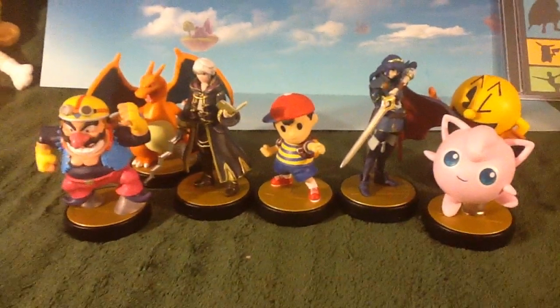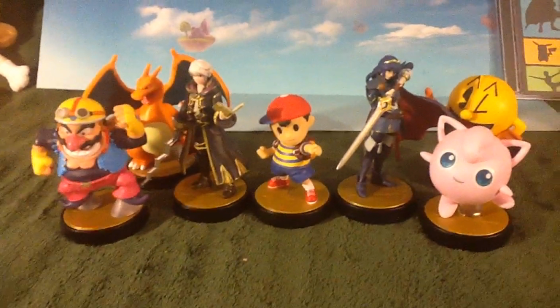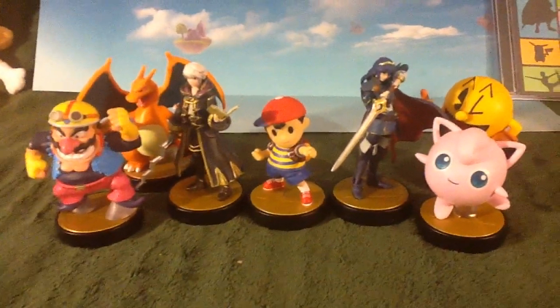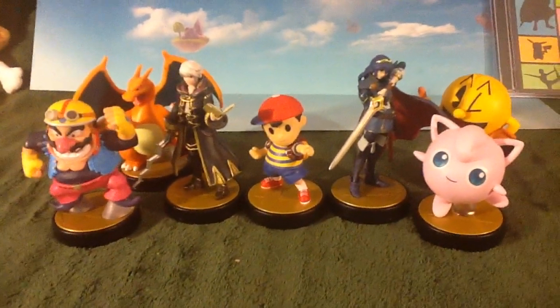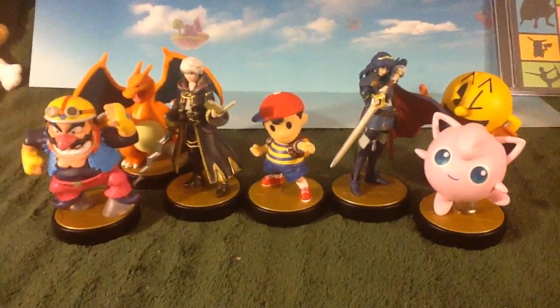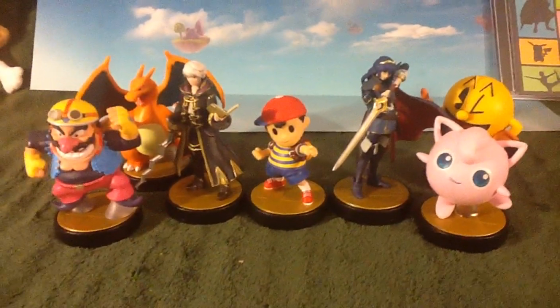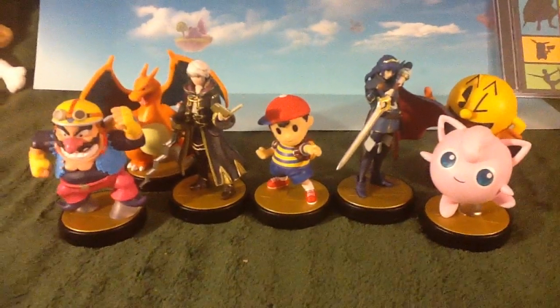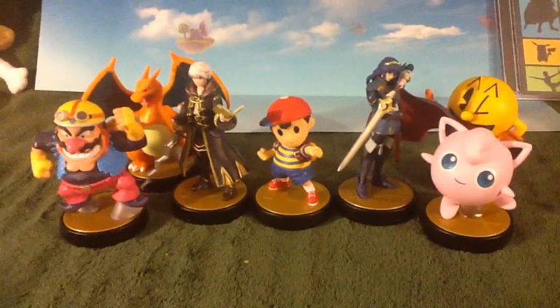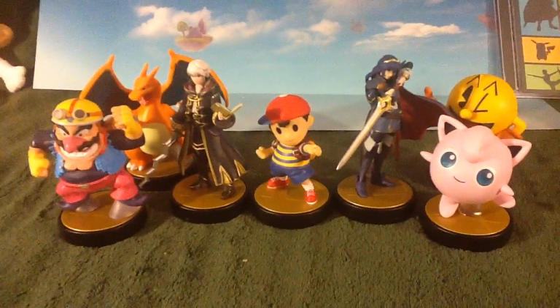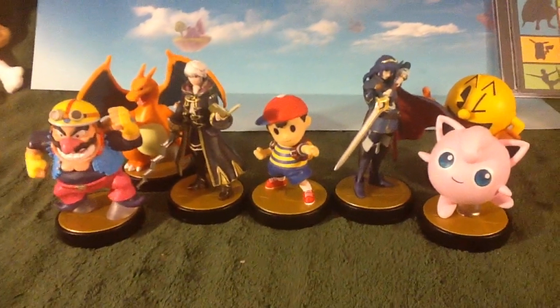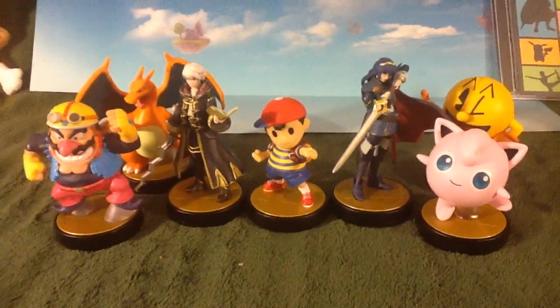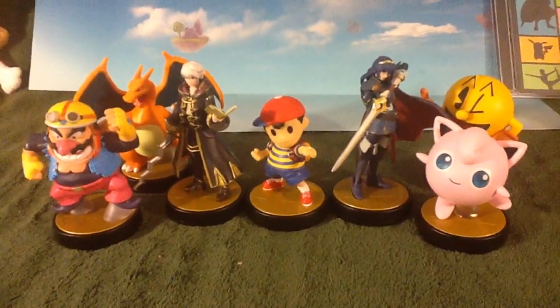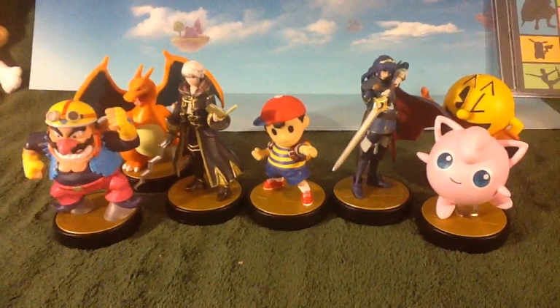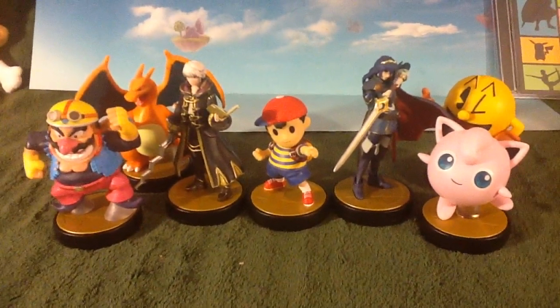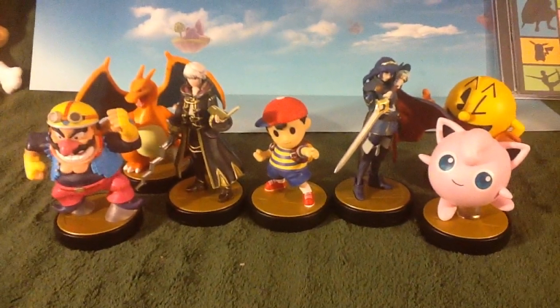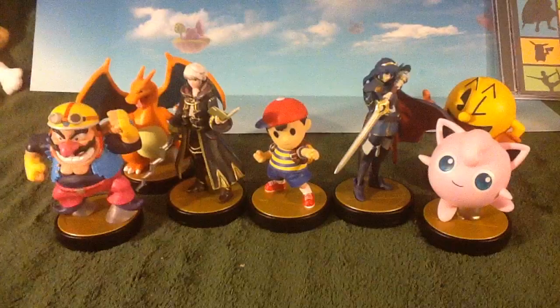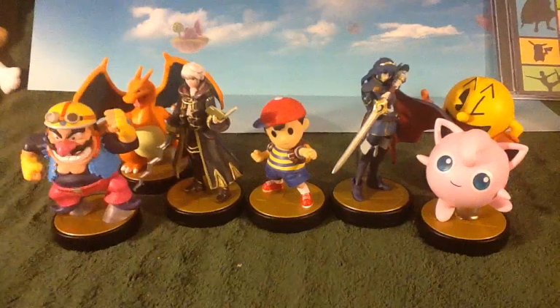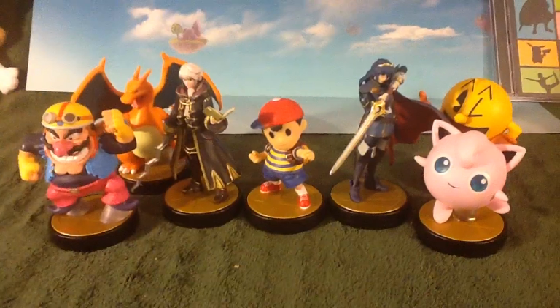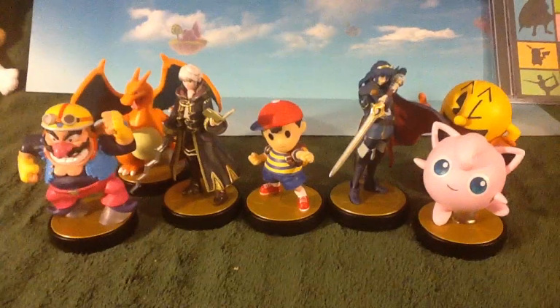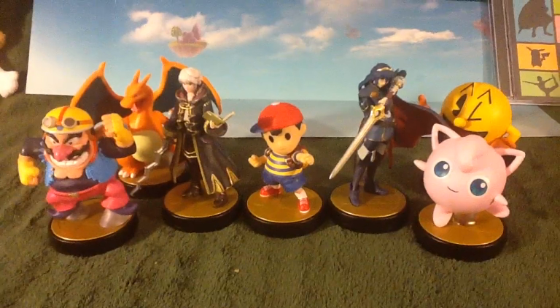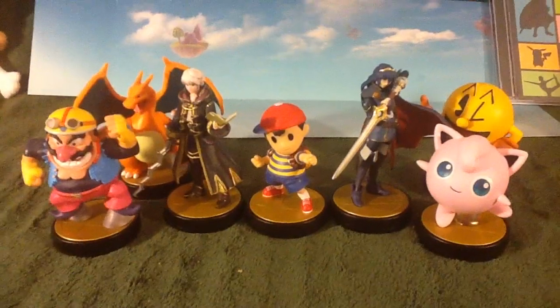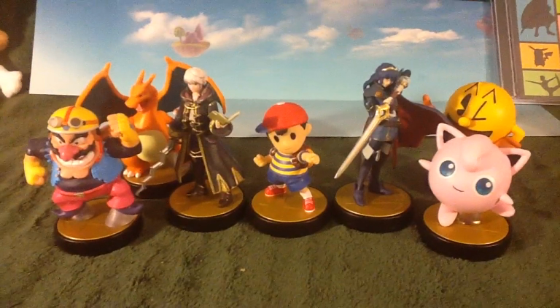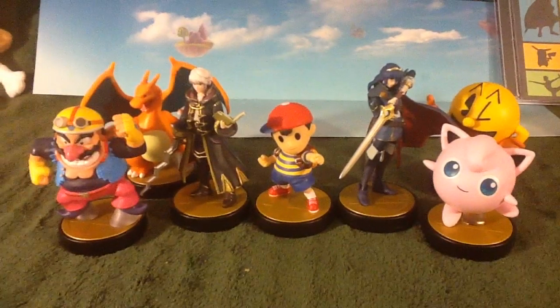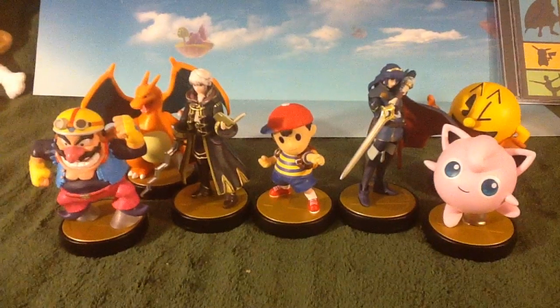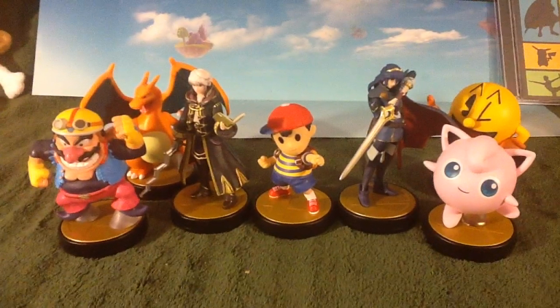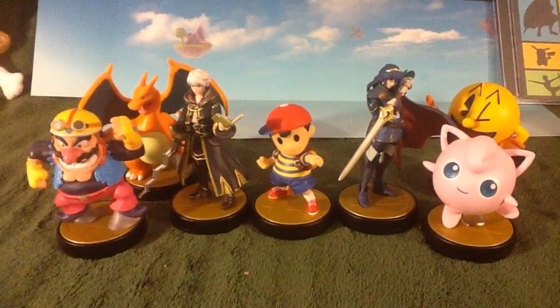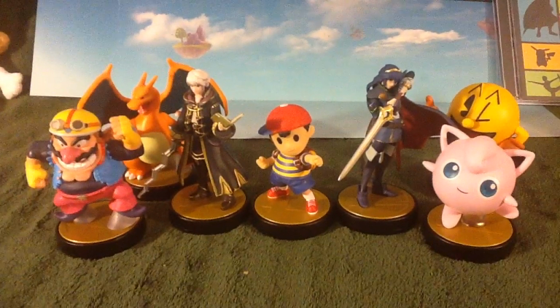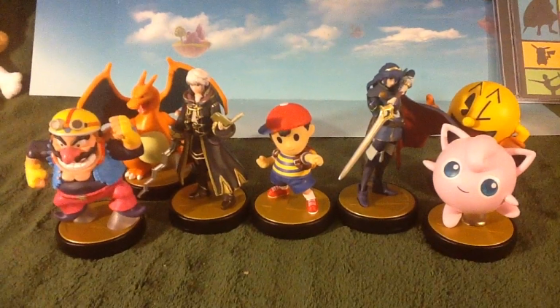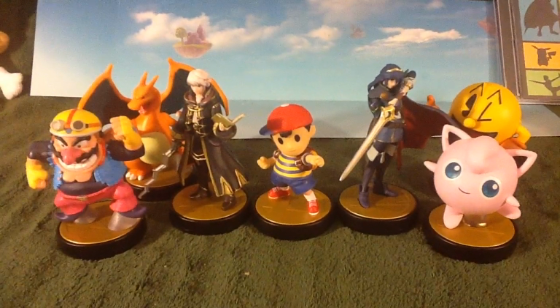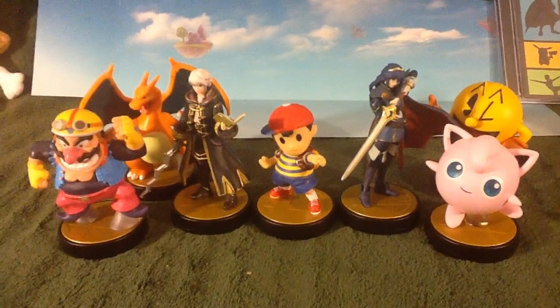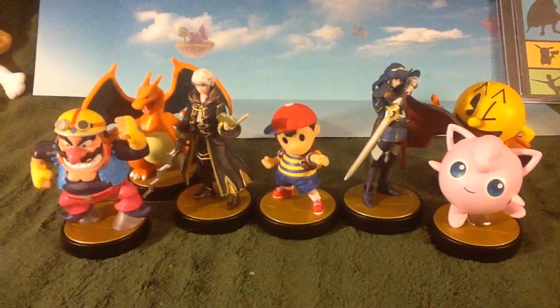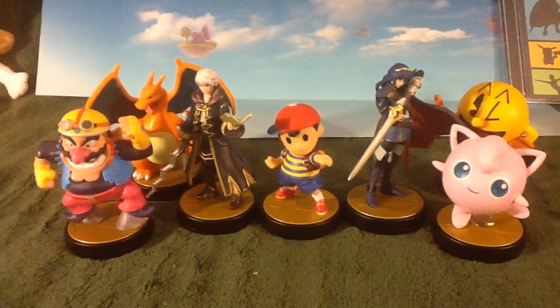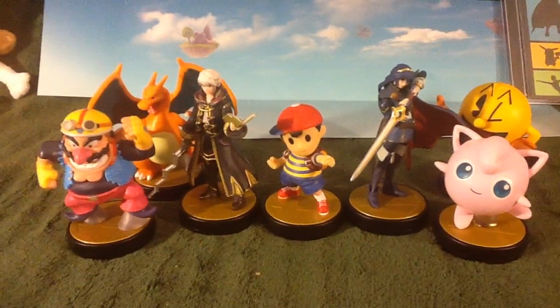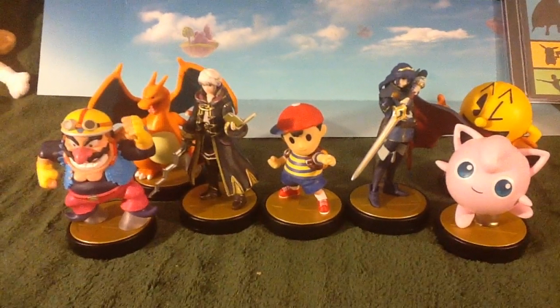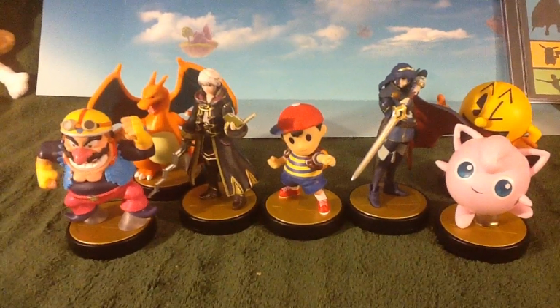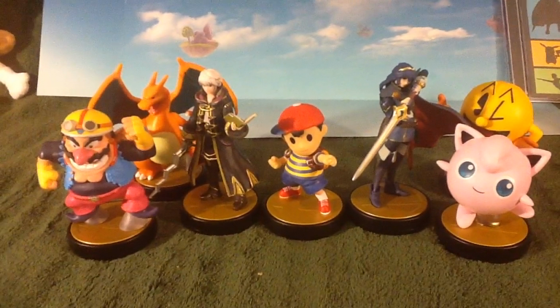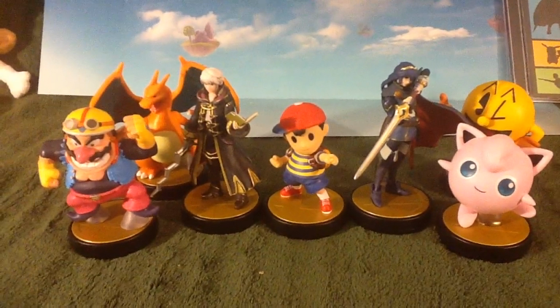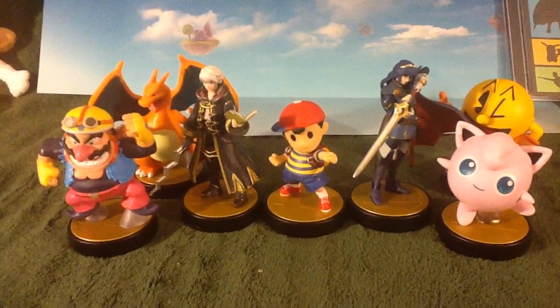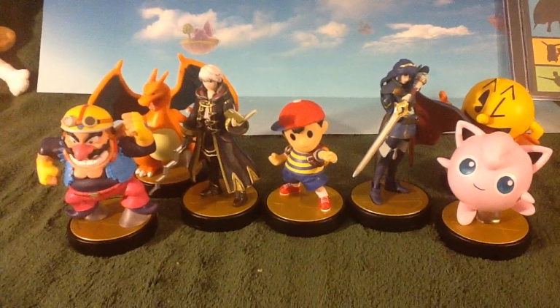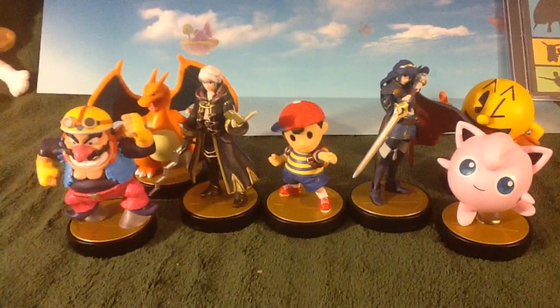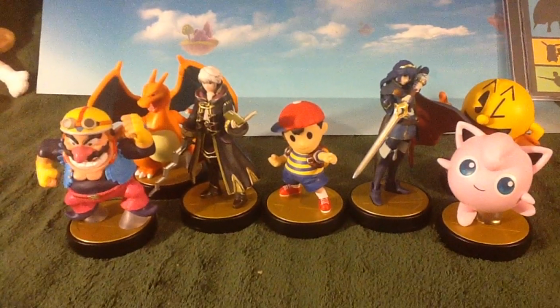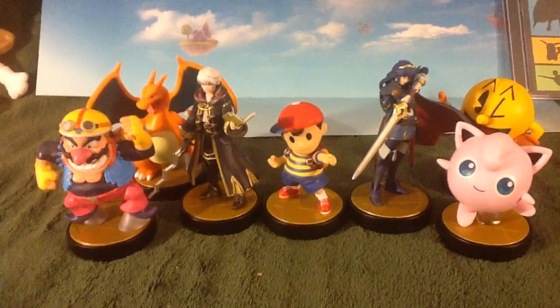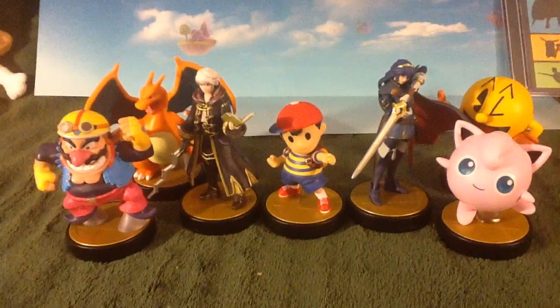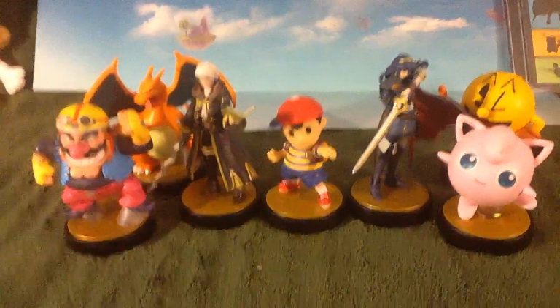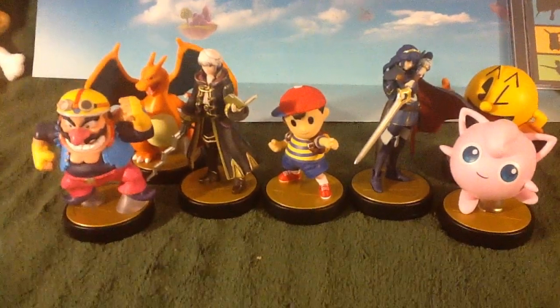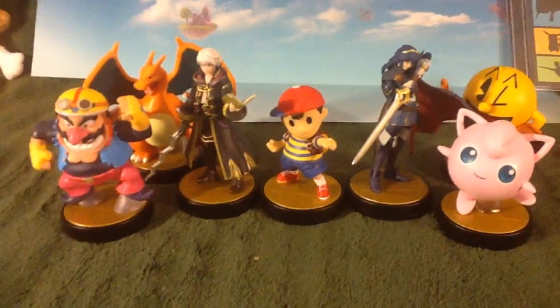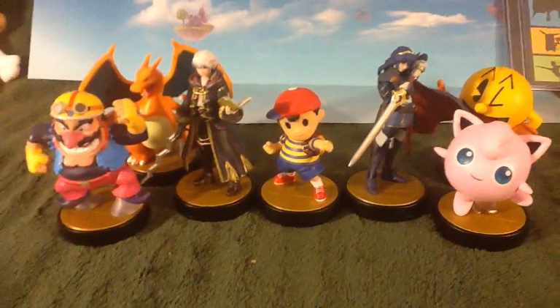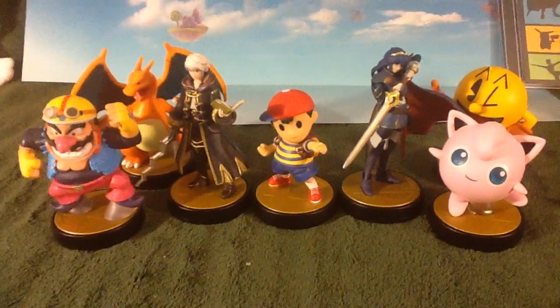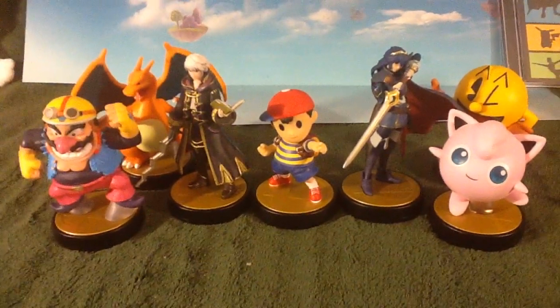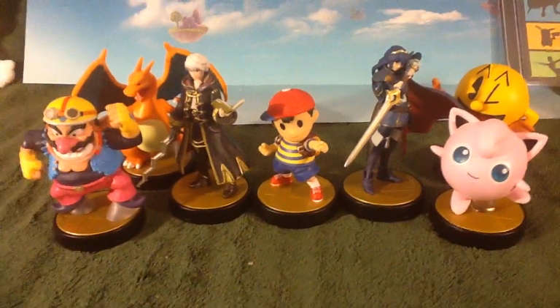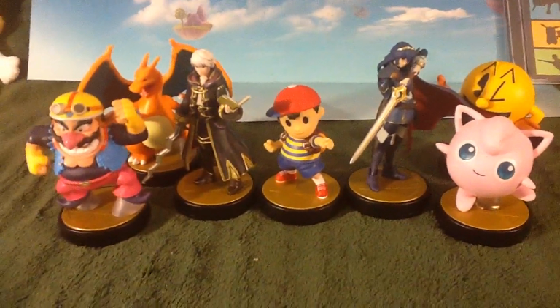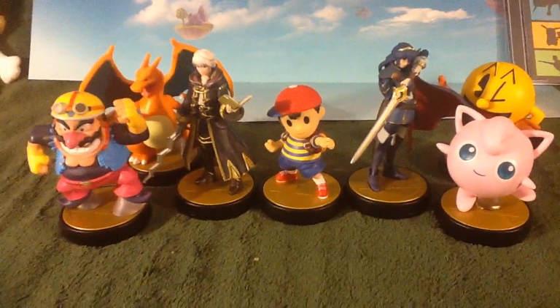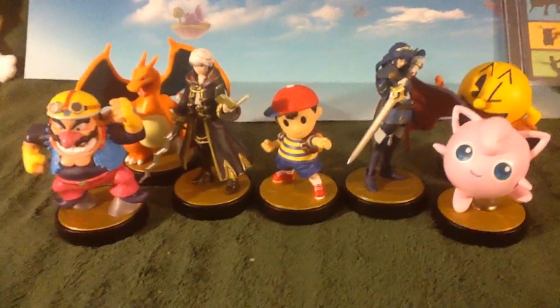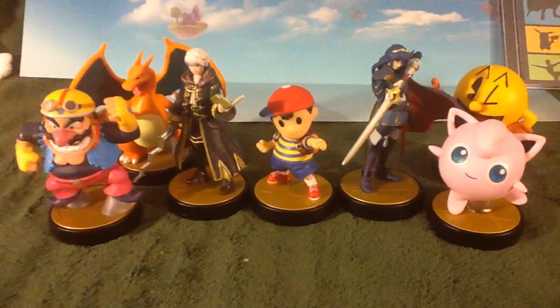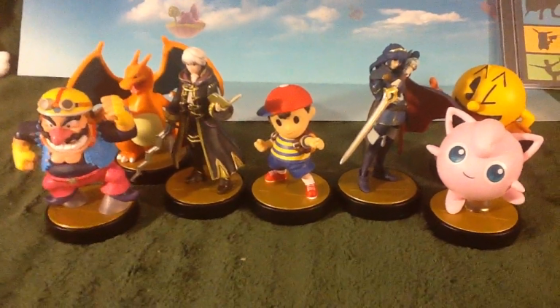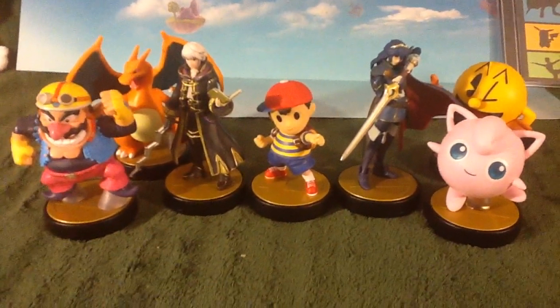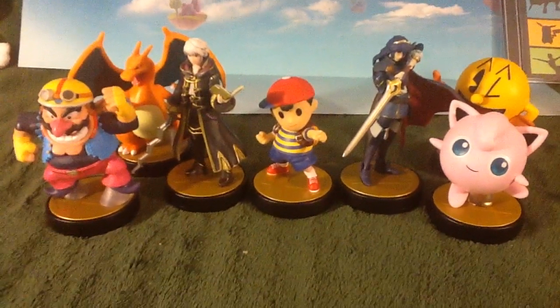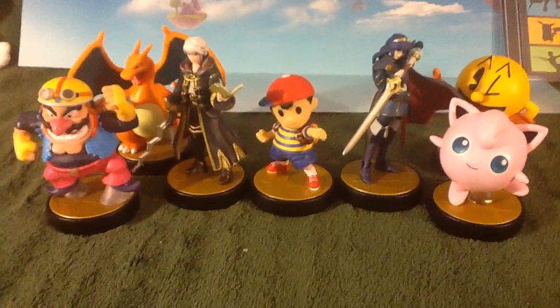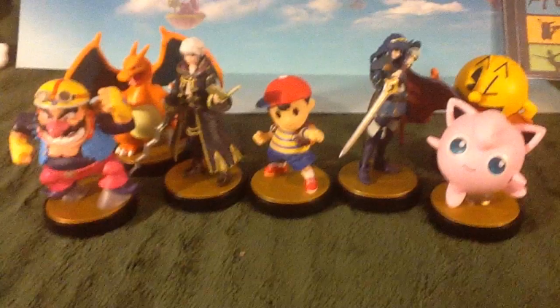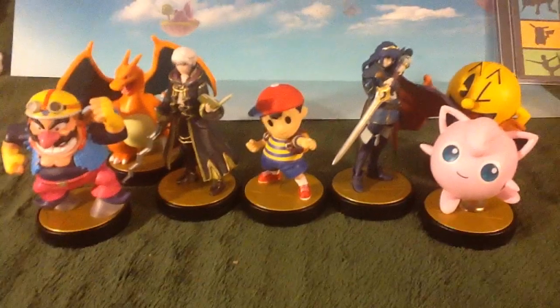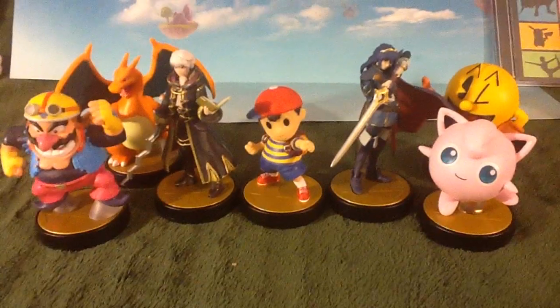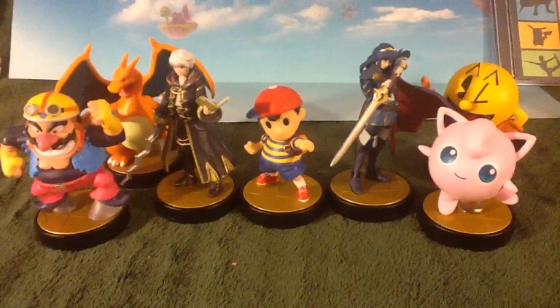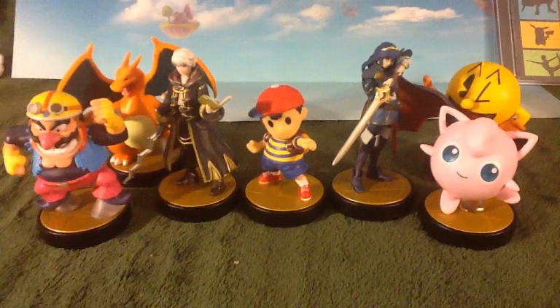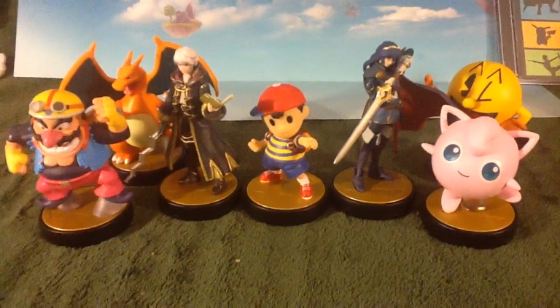So this has been an unboxing of Ness, Super Smash Bros. Wii U and 3DS. Thanks for watching everybody, I'm out.